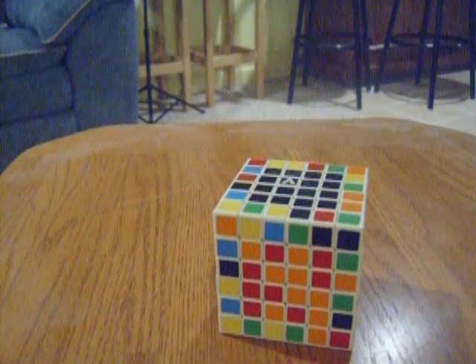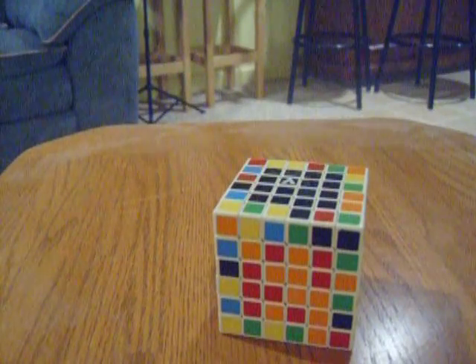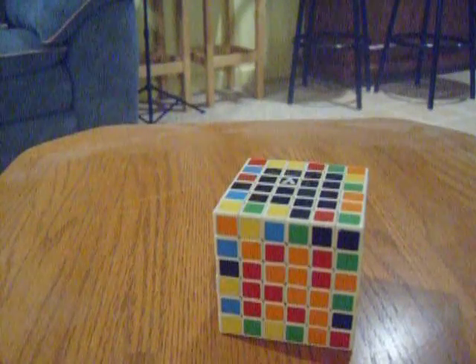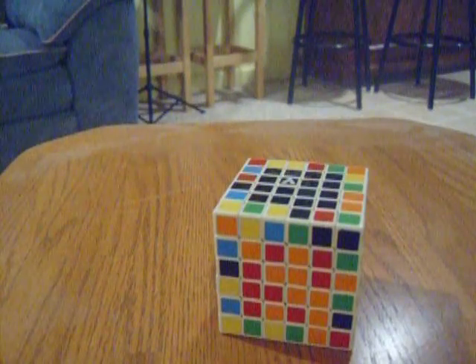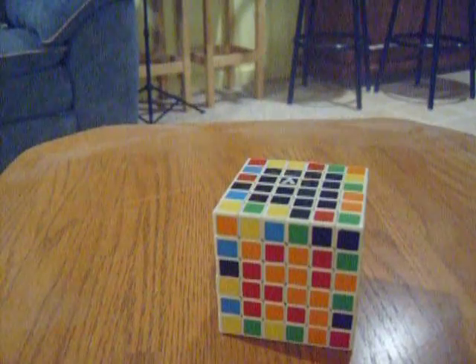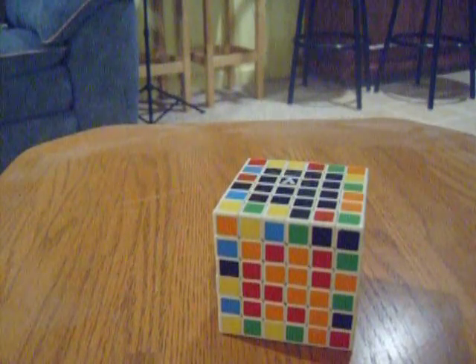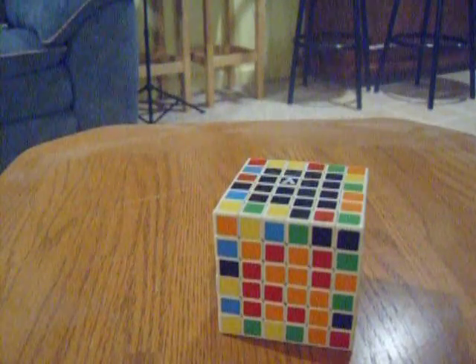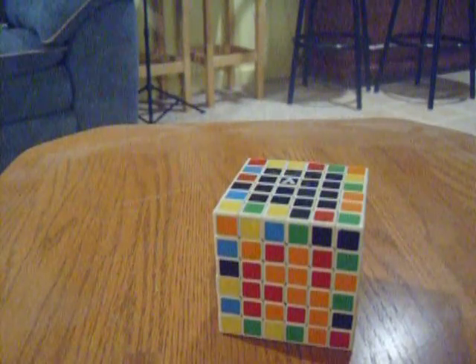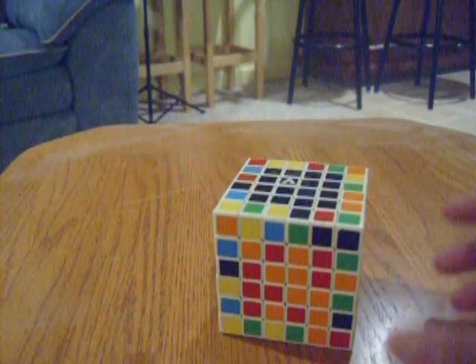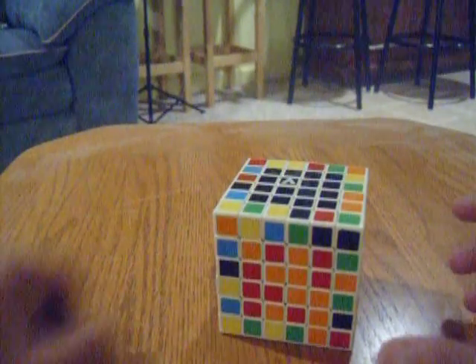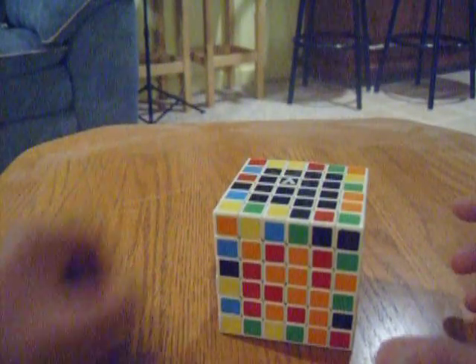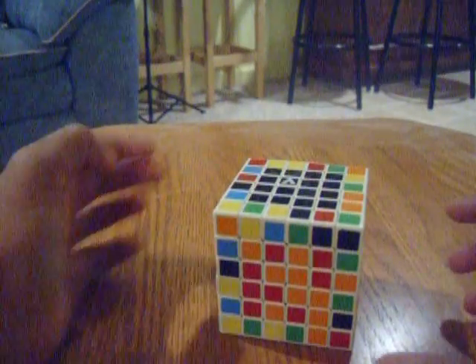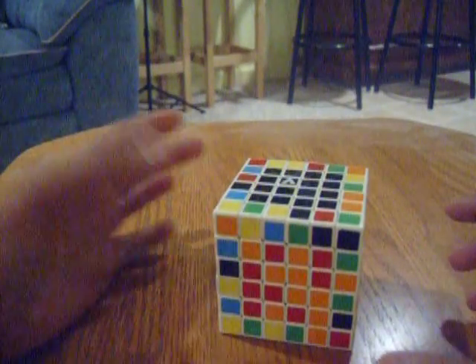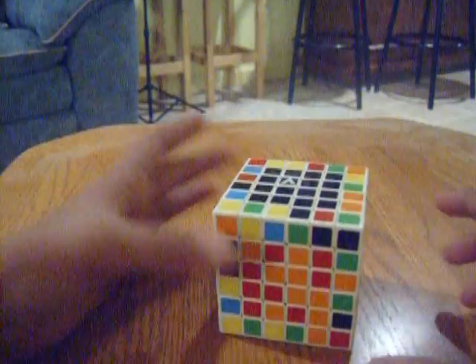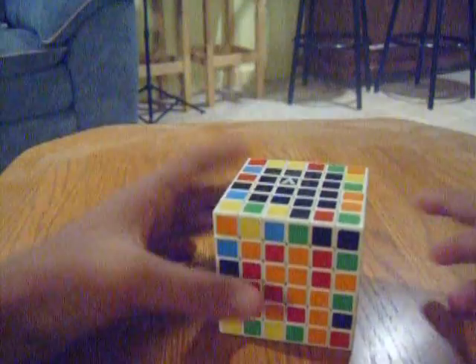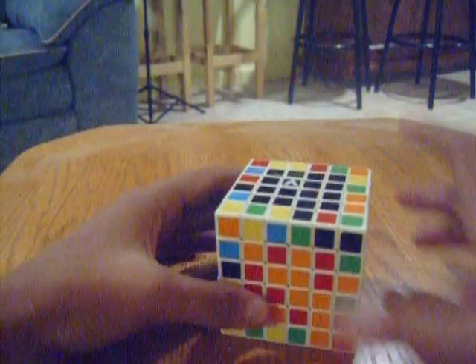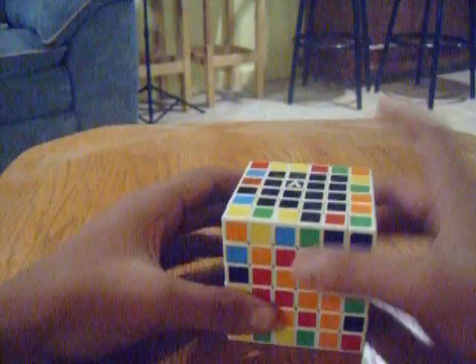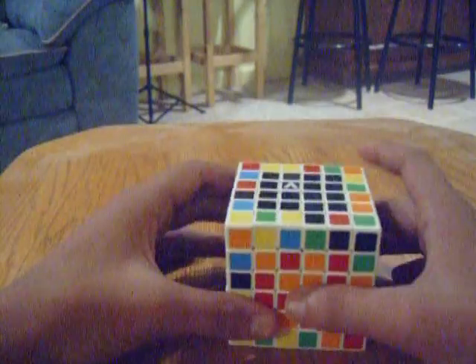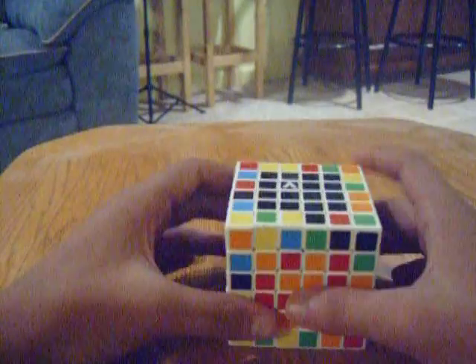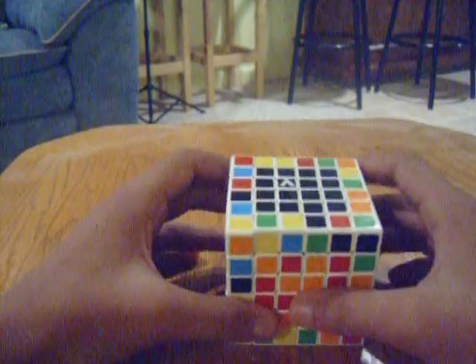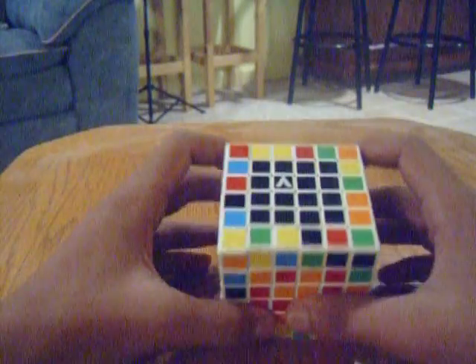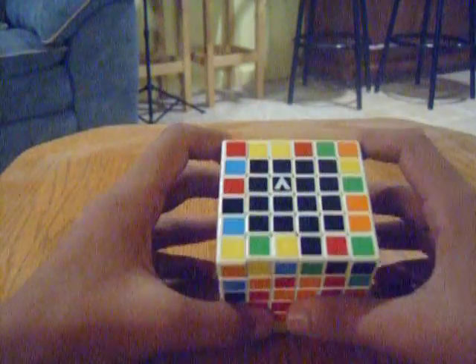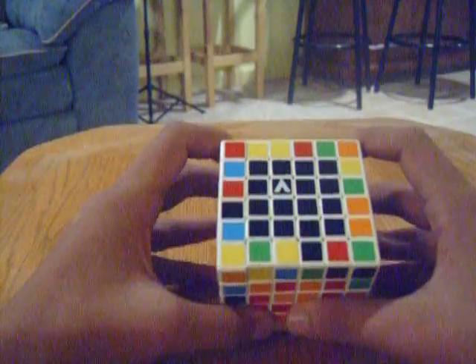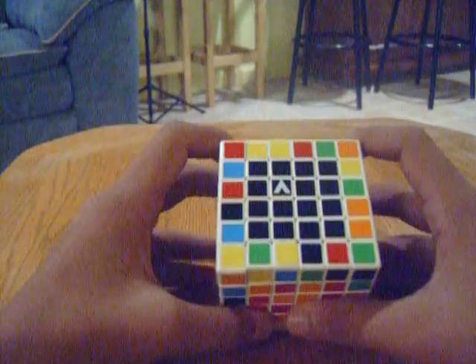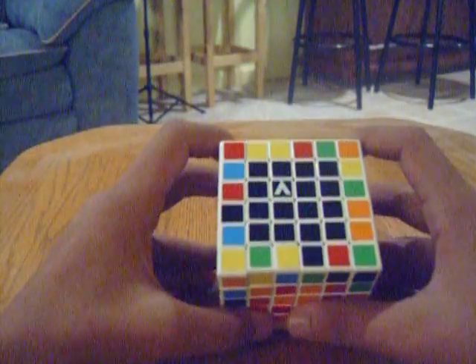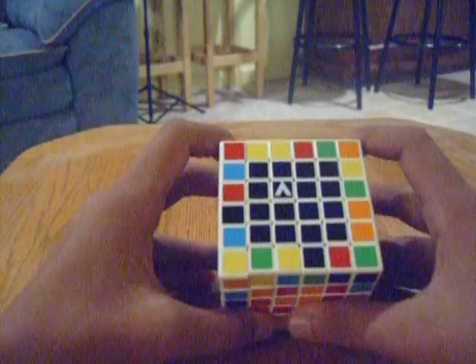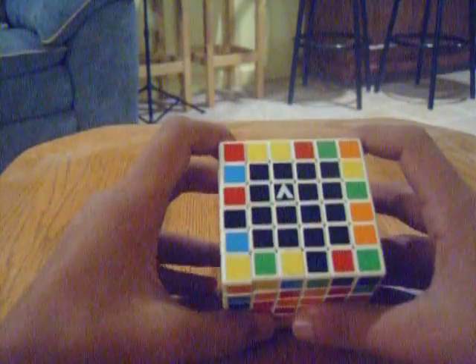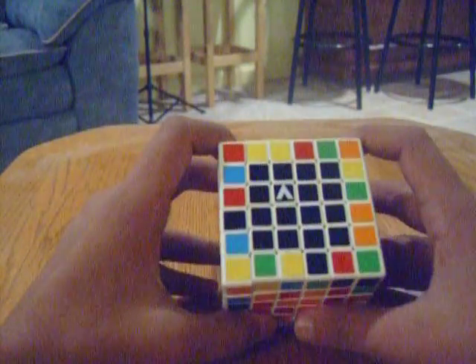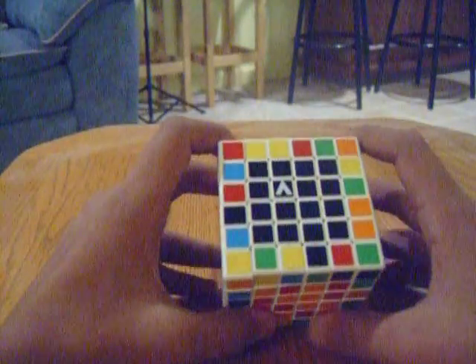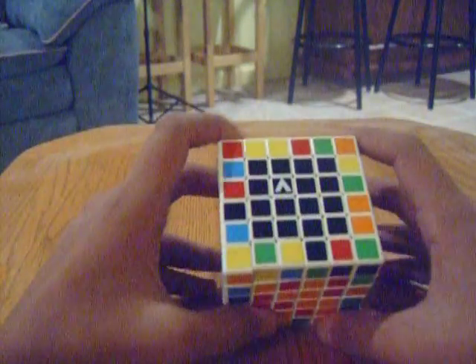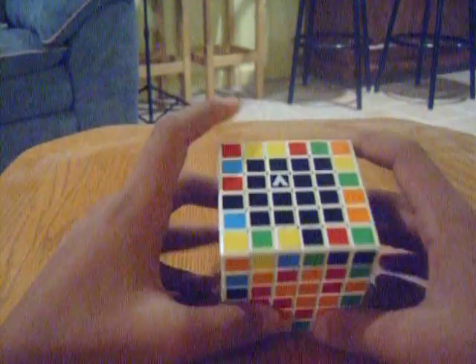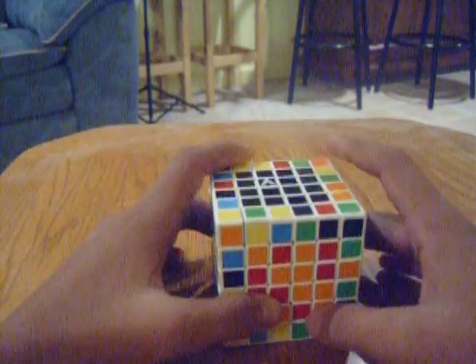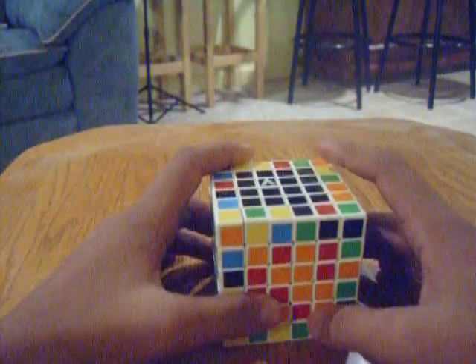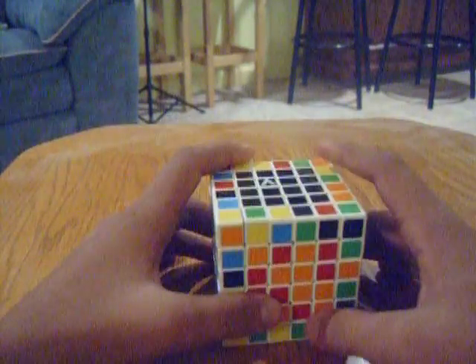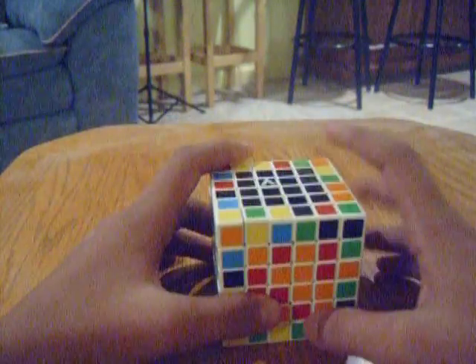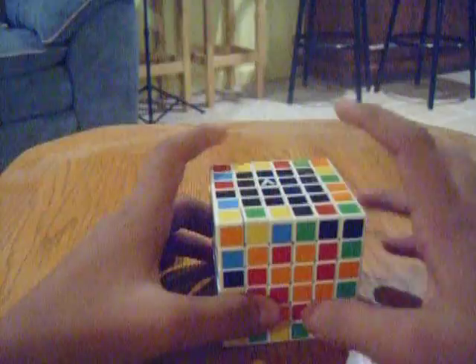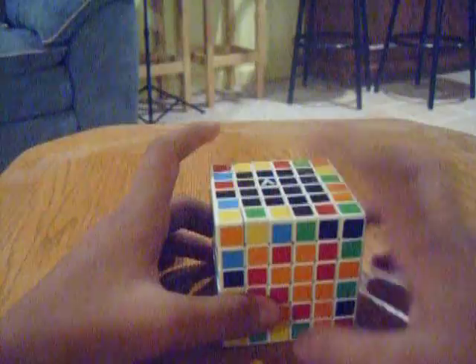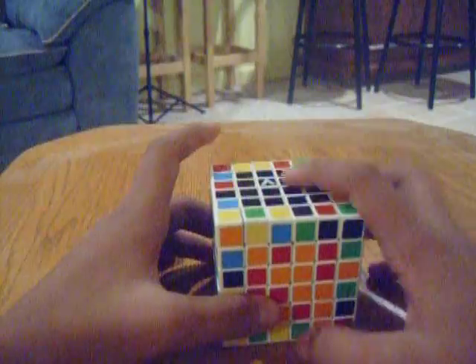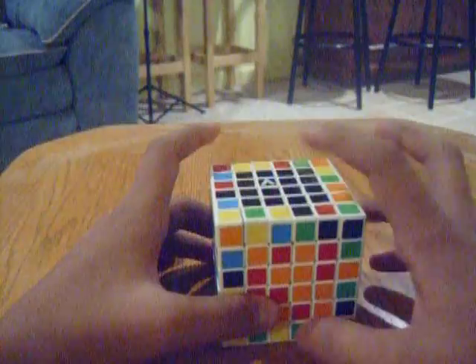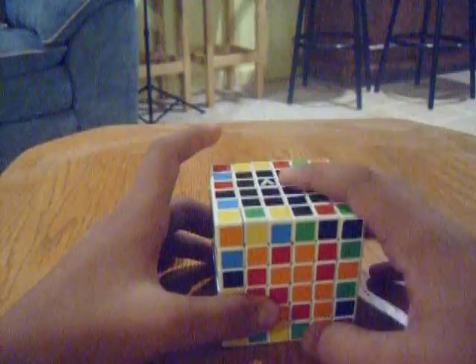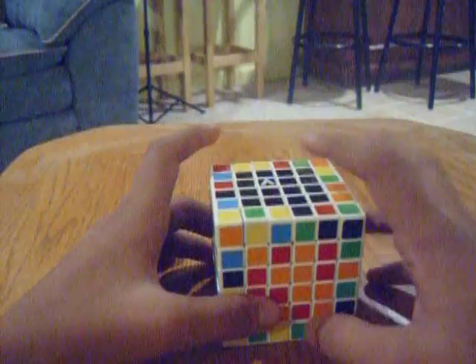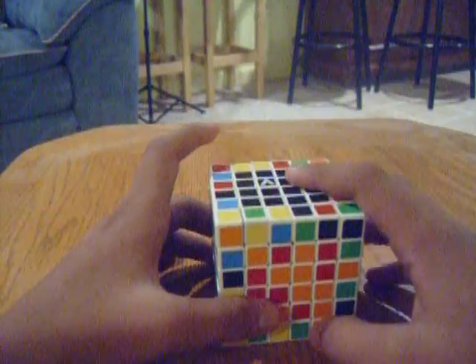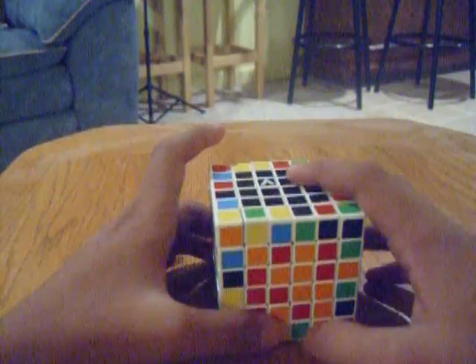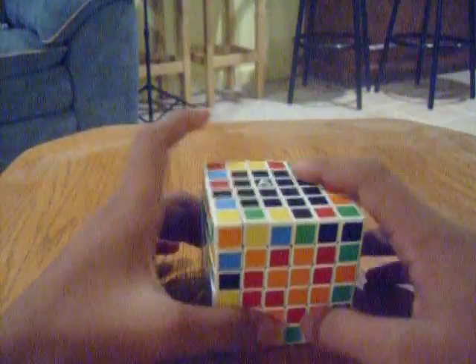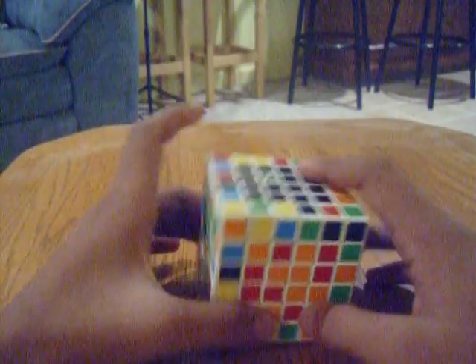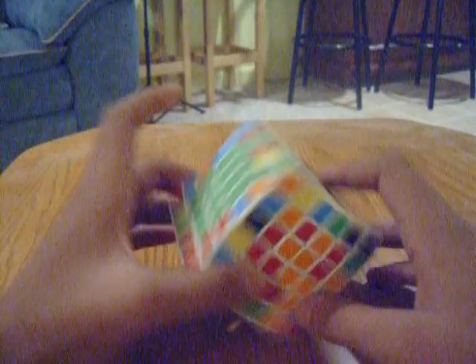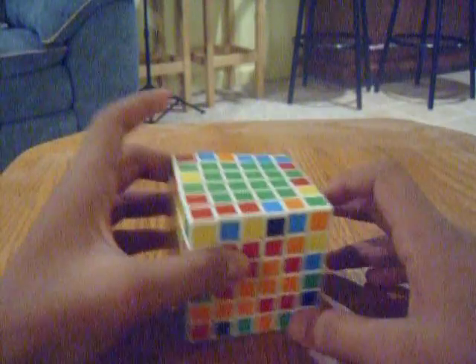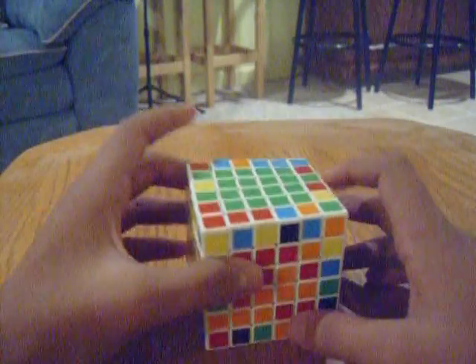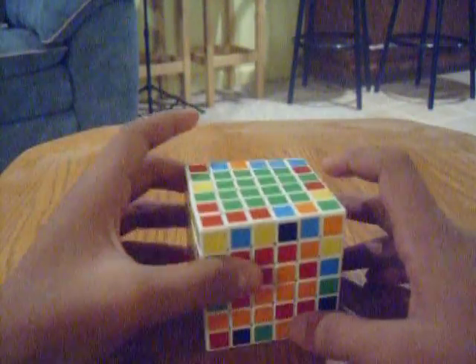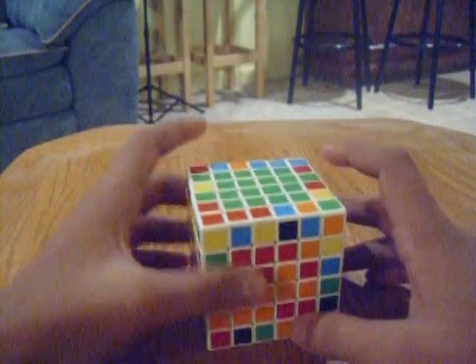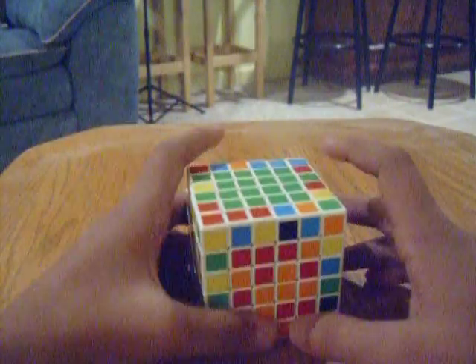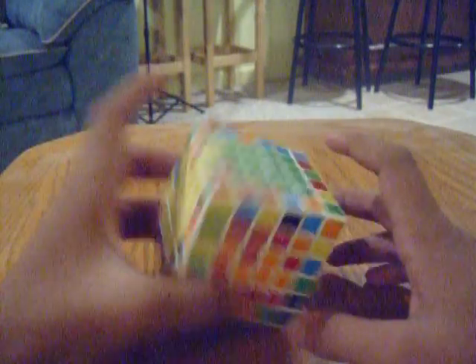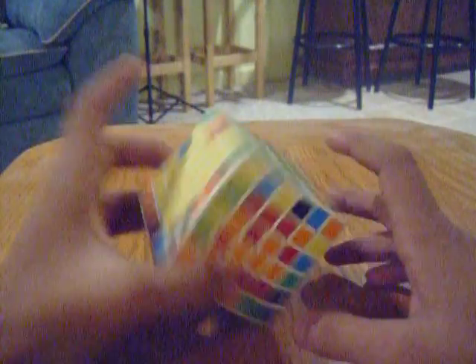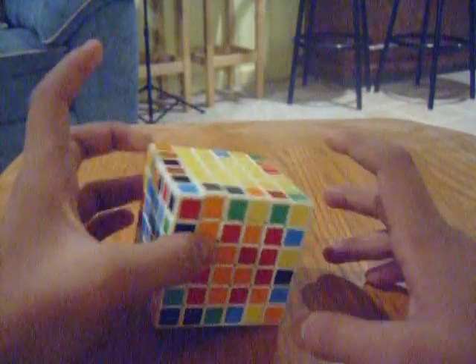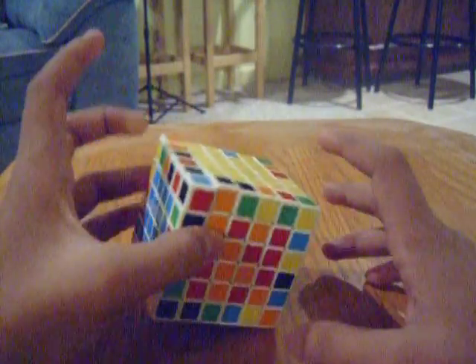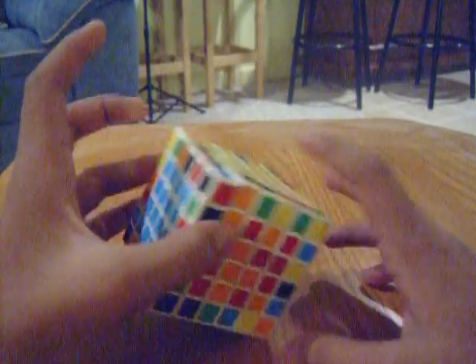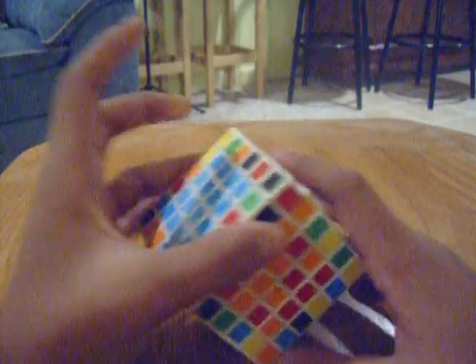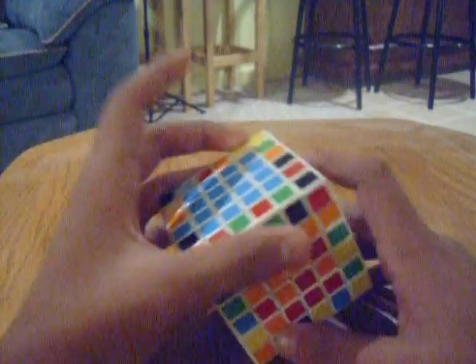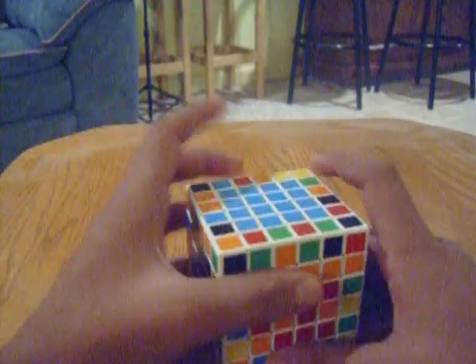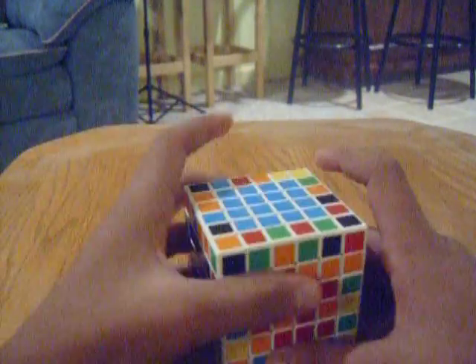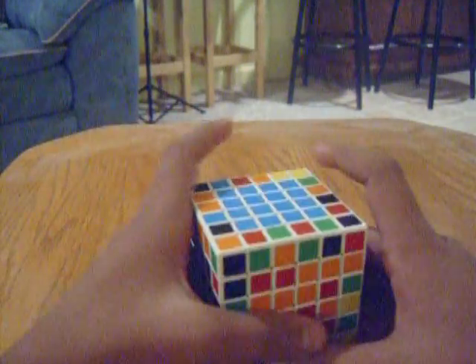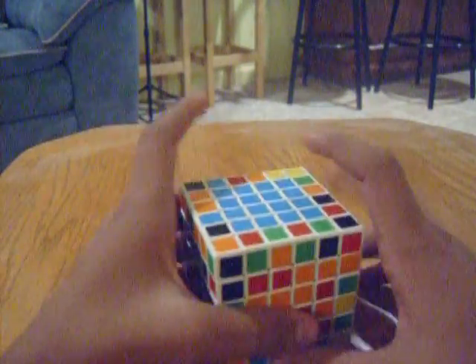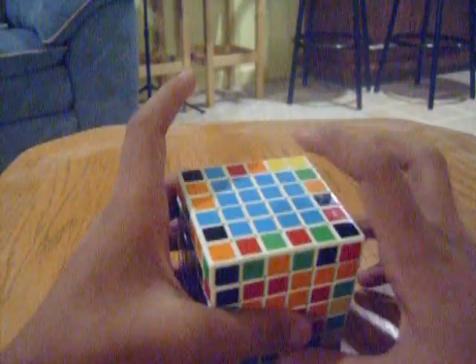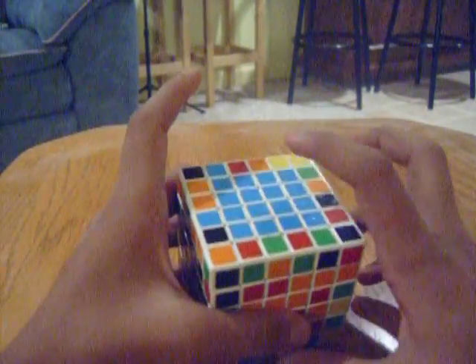Alrighty then, as promised here's the second part. So as you can see I solved the black center already. So now your cube should look something like this.